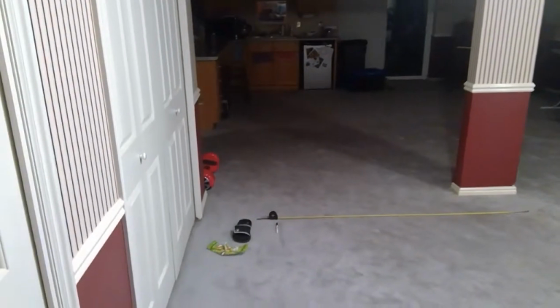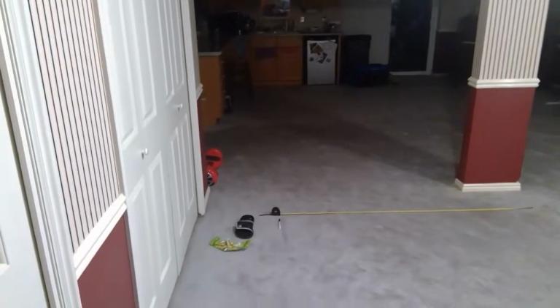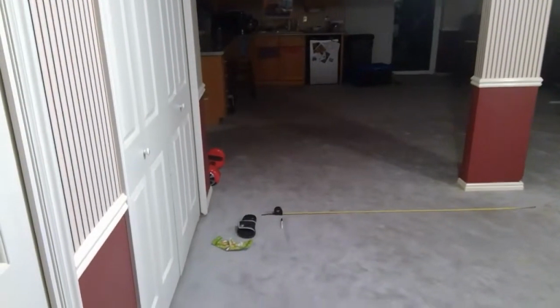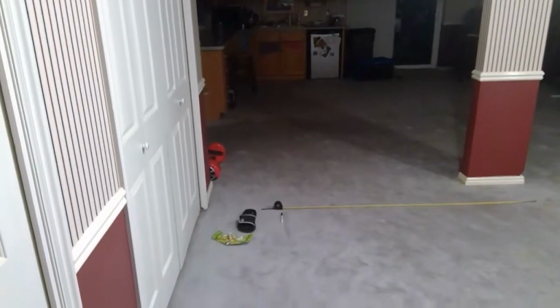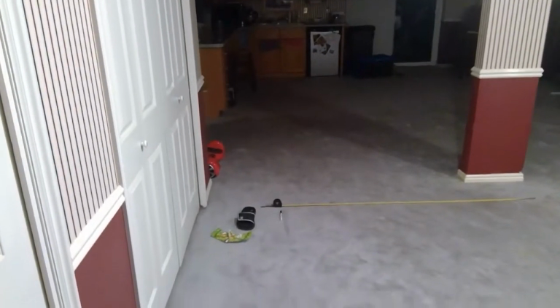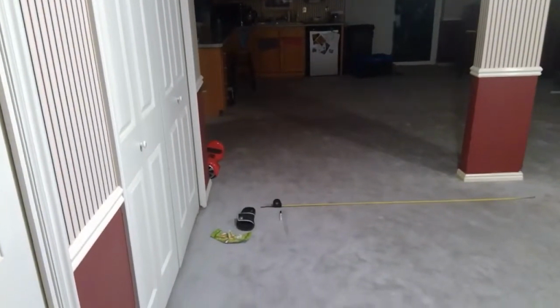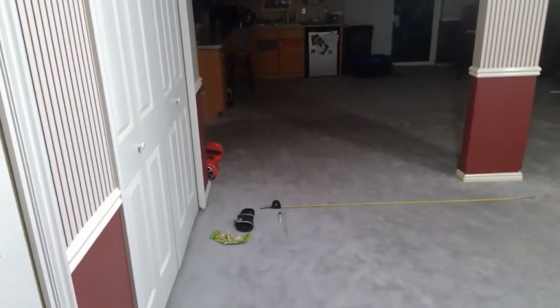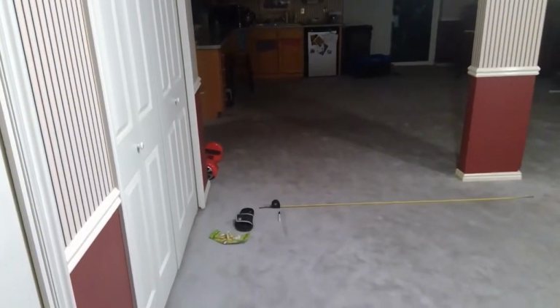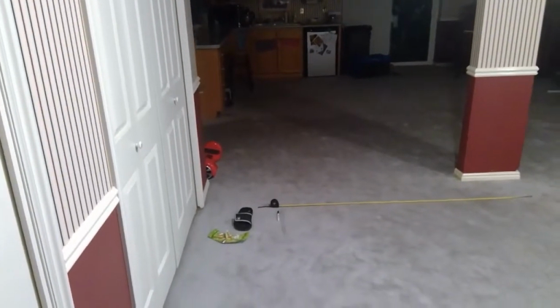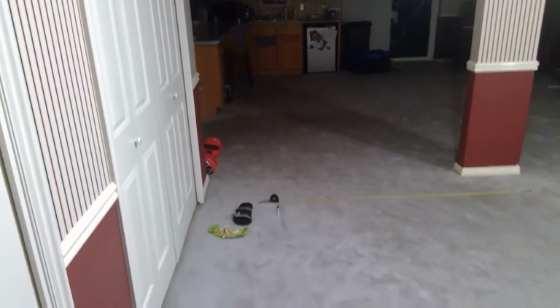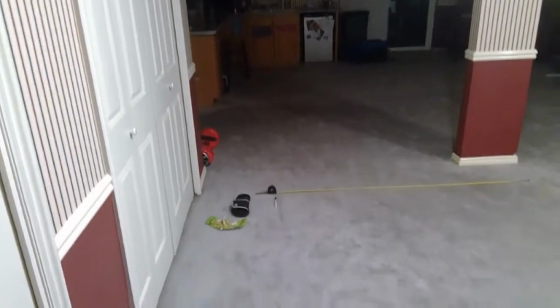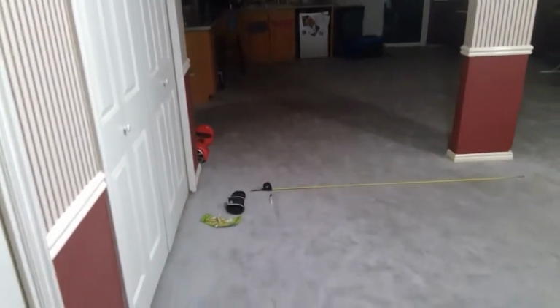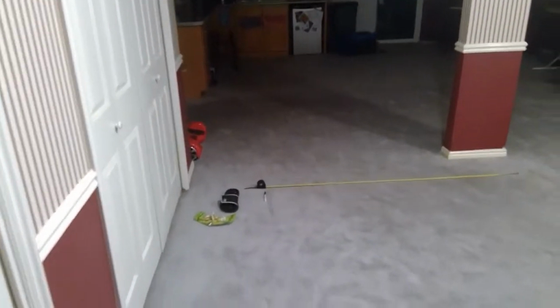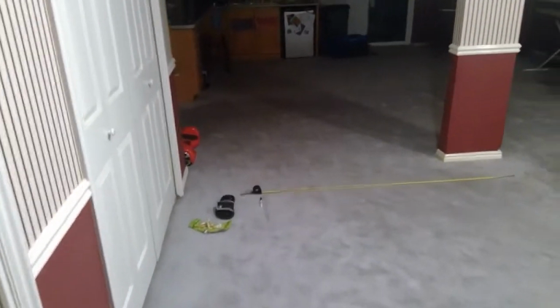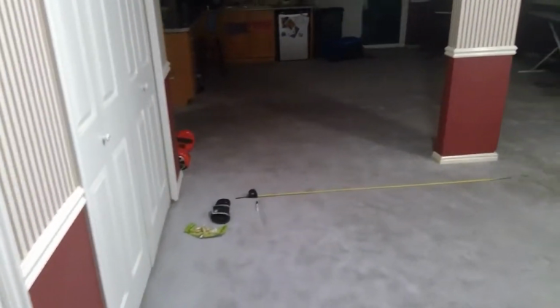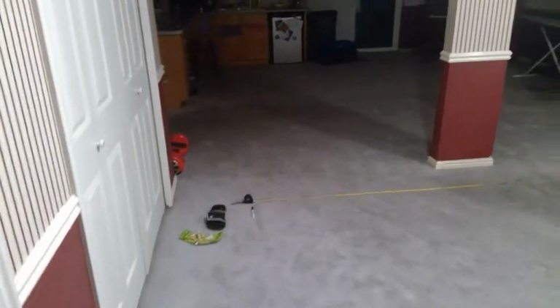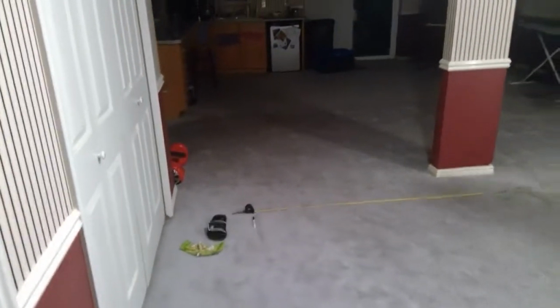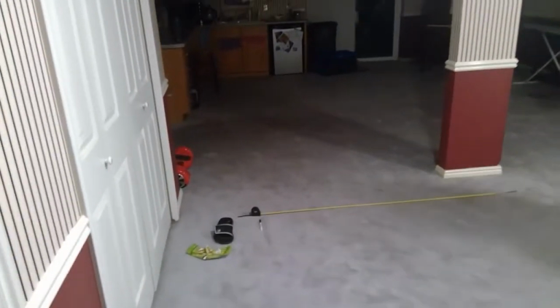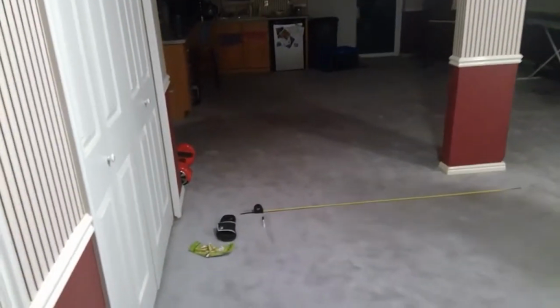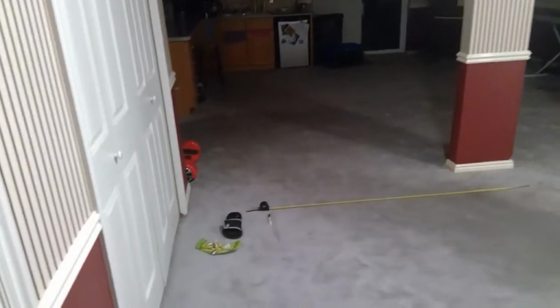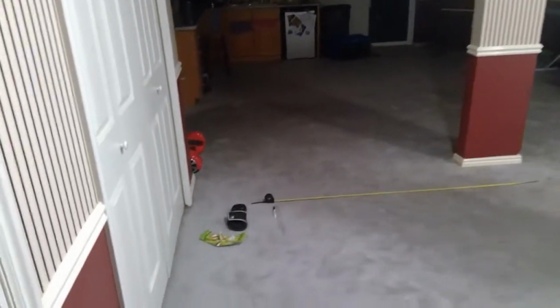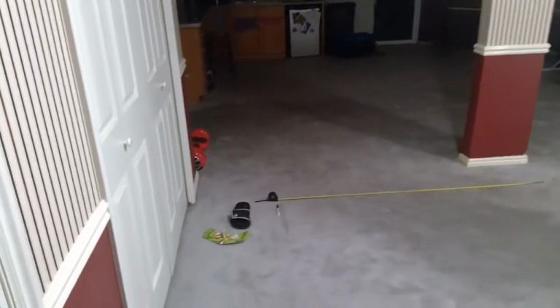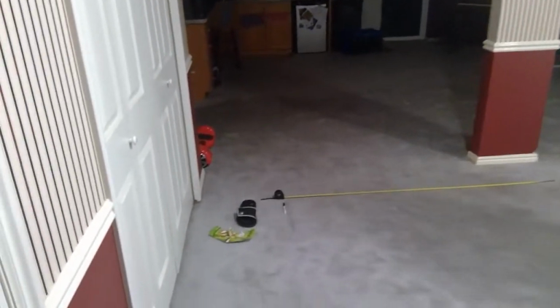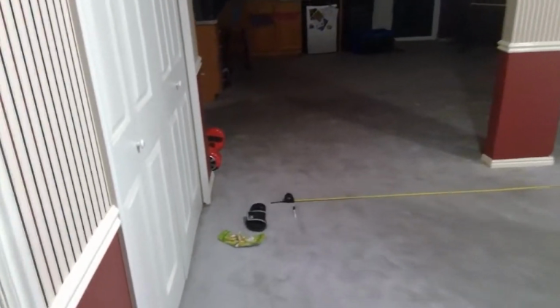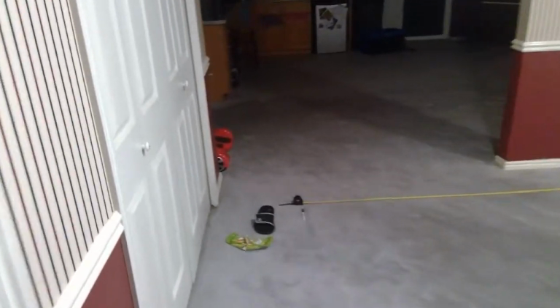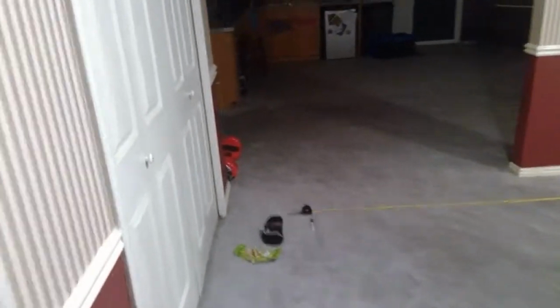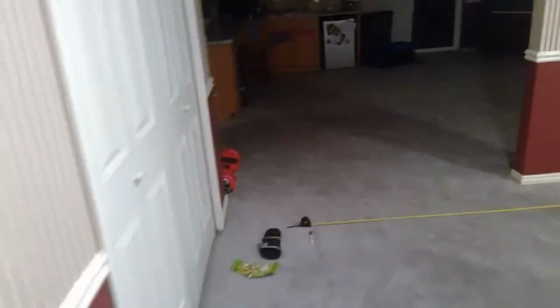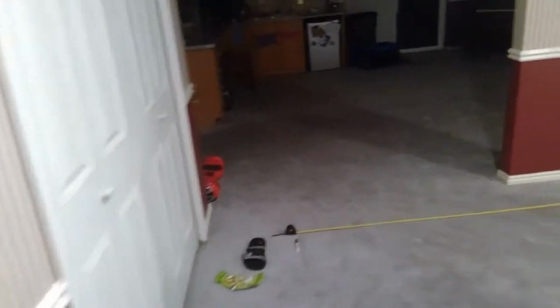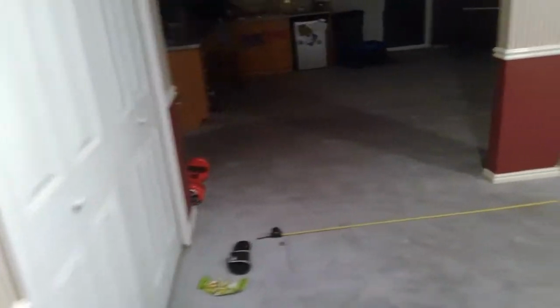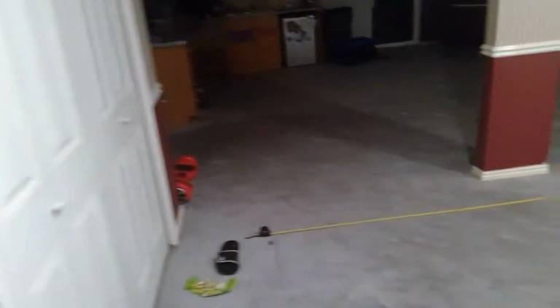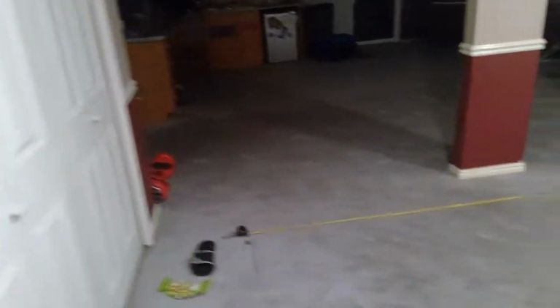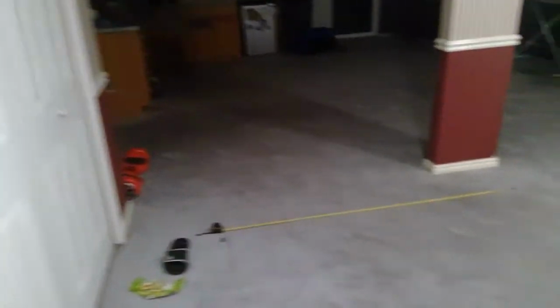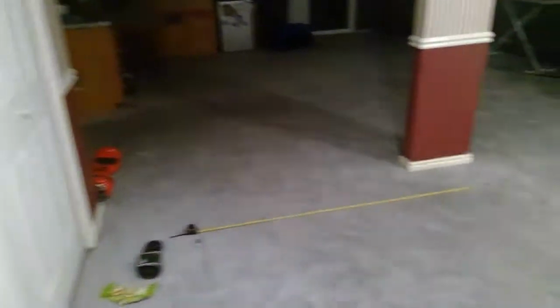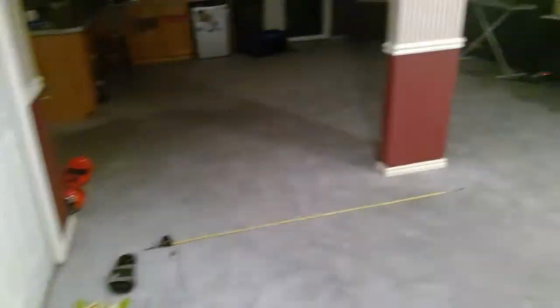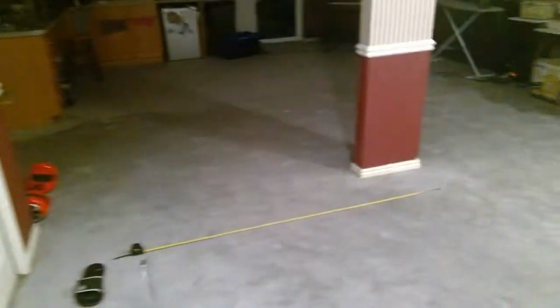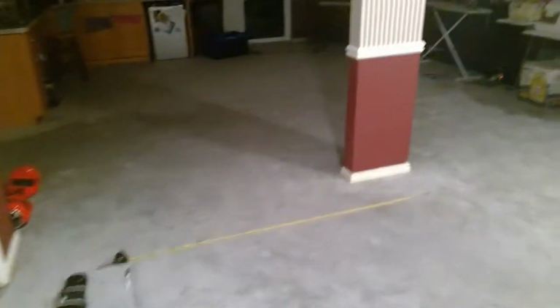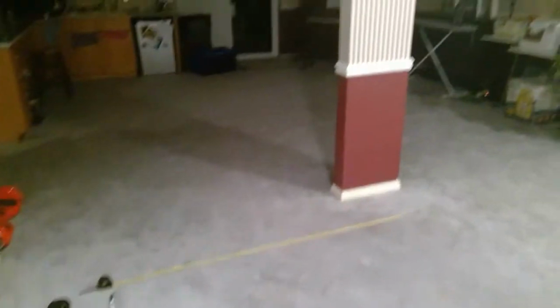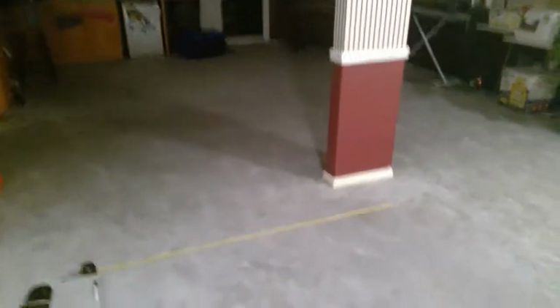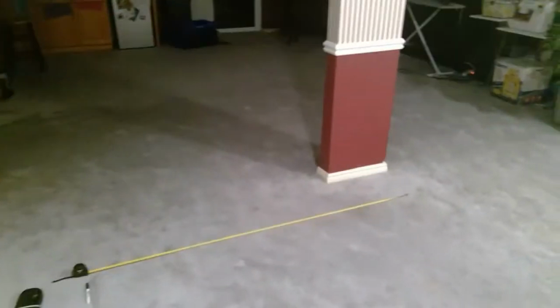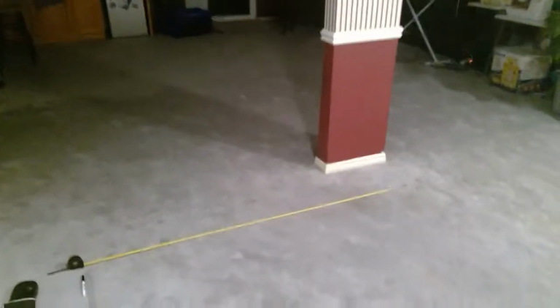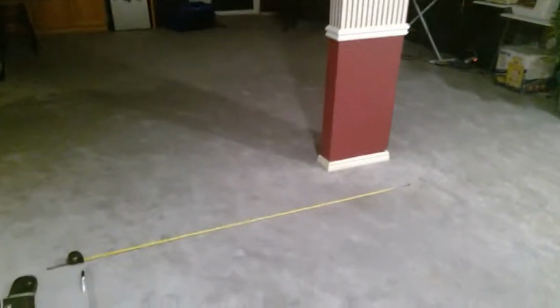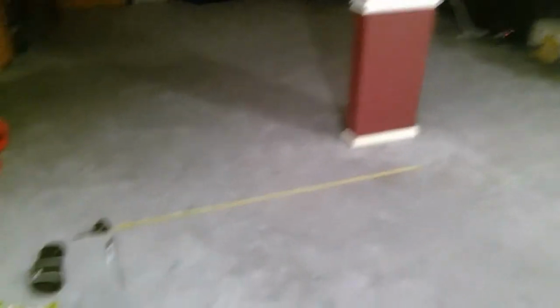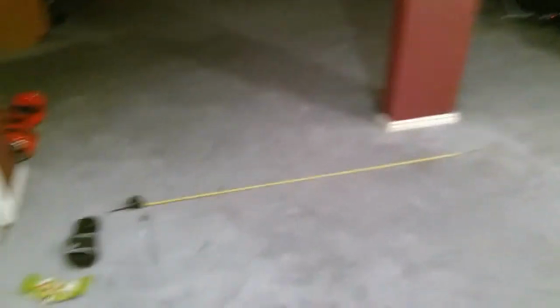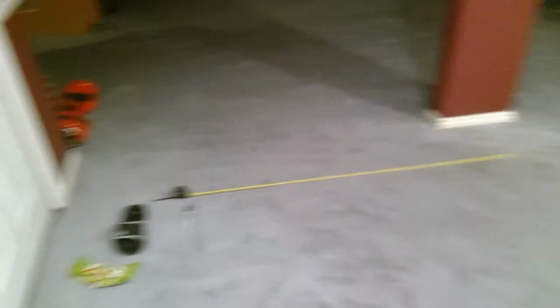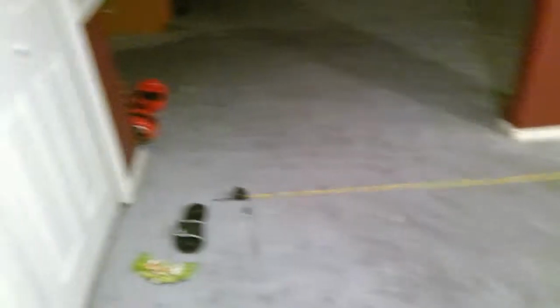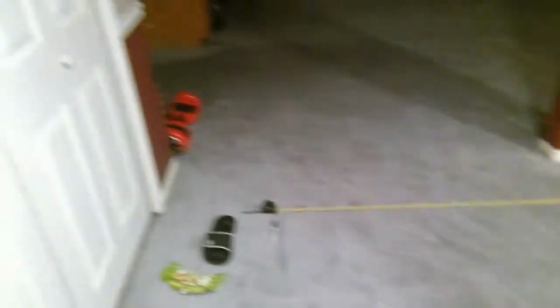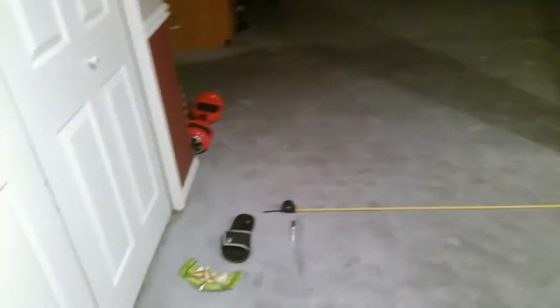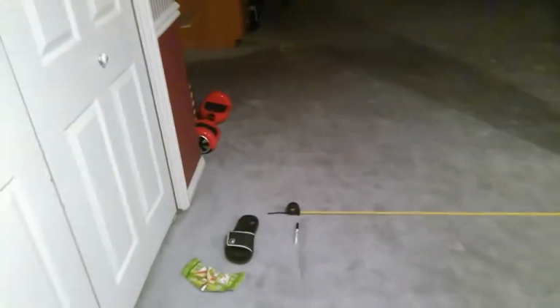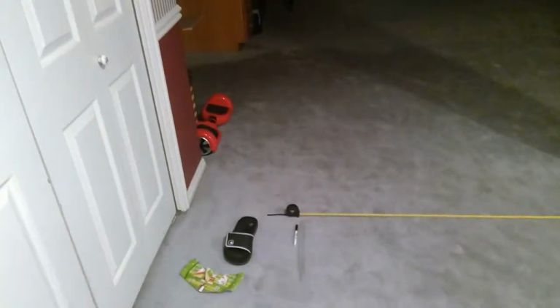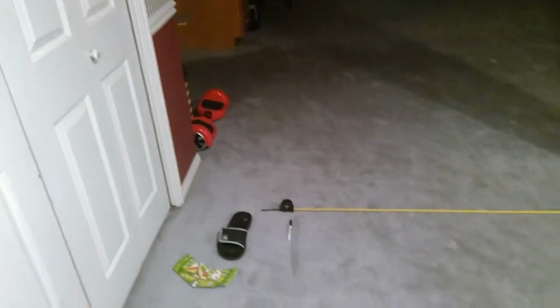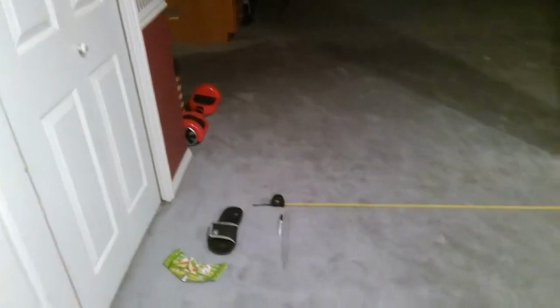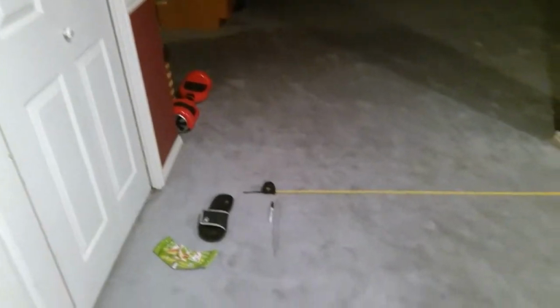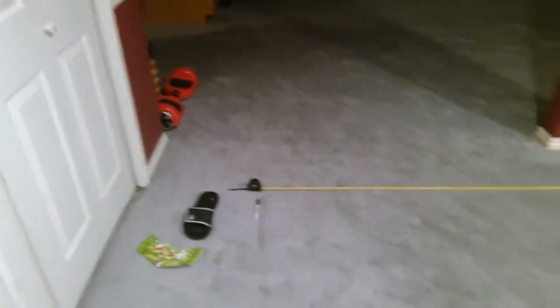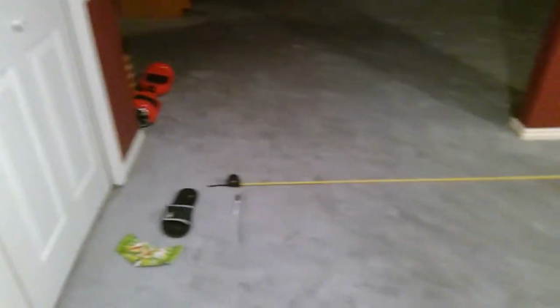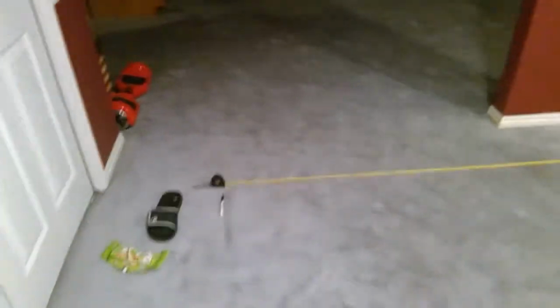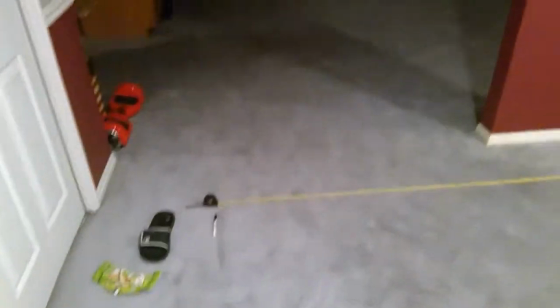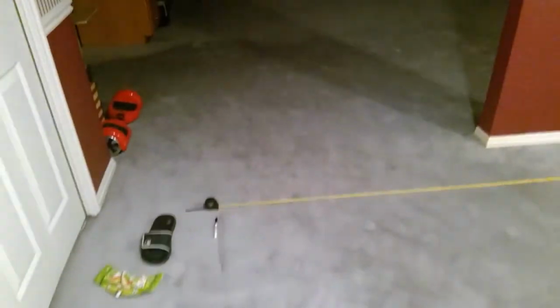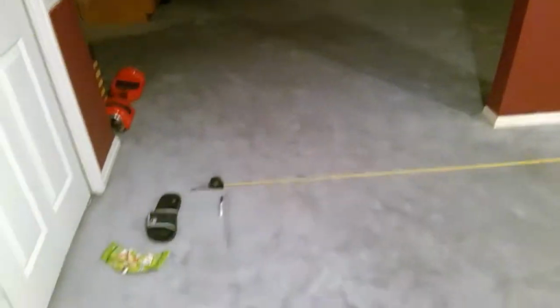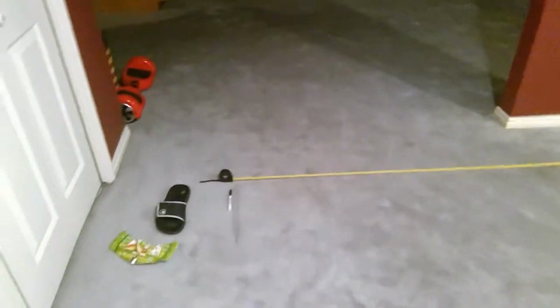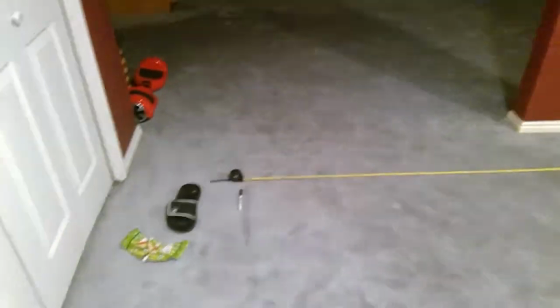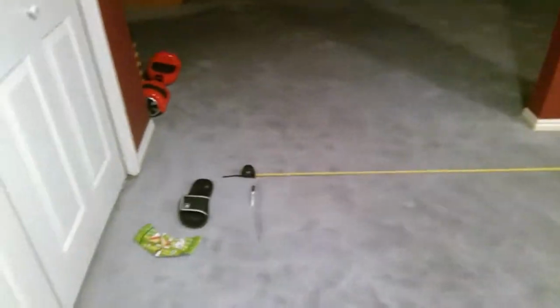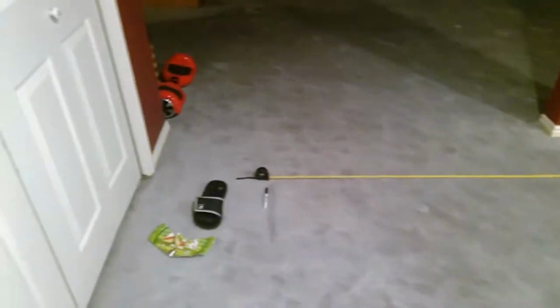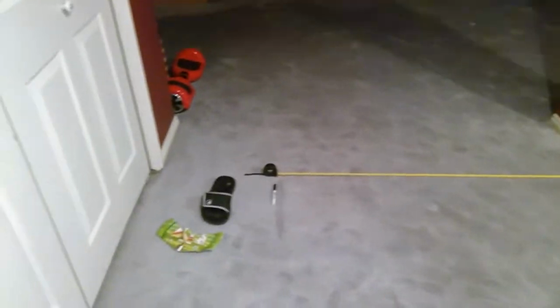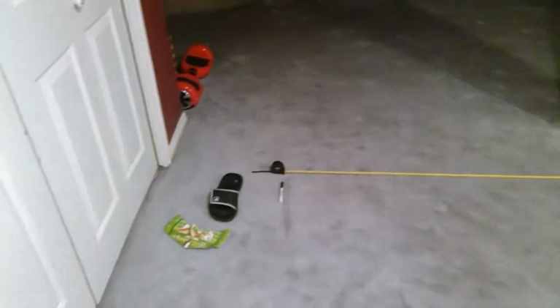There we go! It hit the door and landed that way. As you can see, it made it at 12 feet.